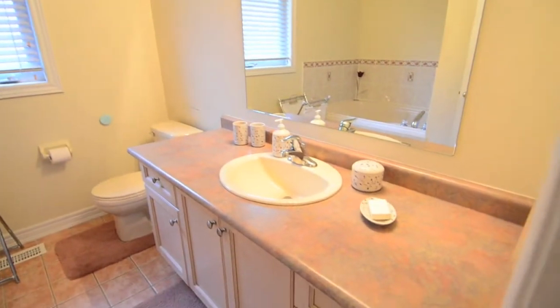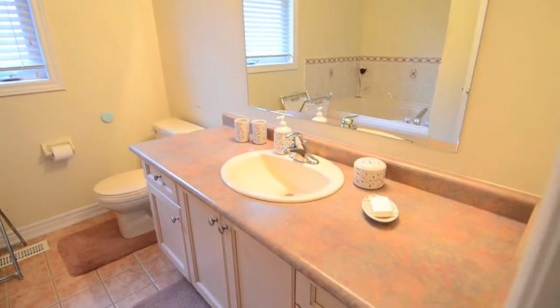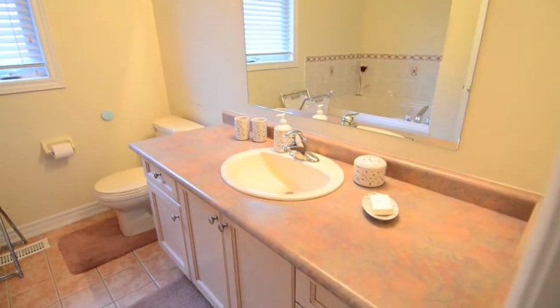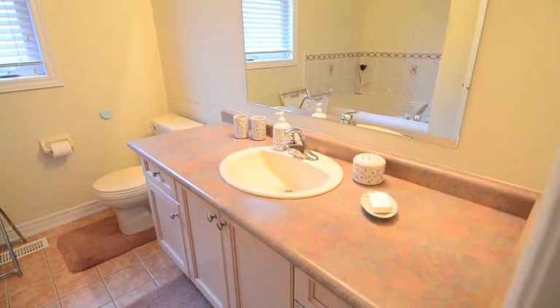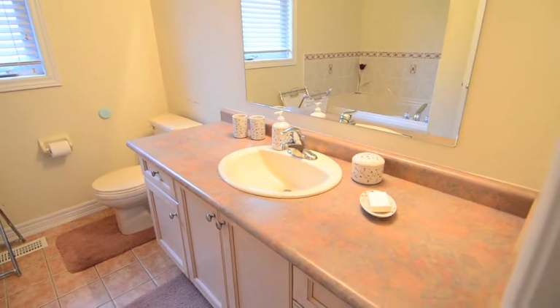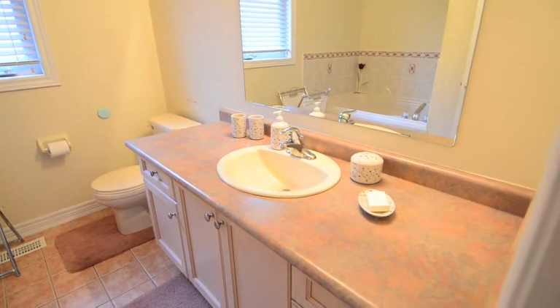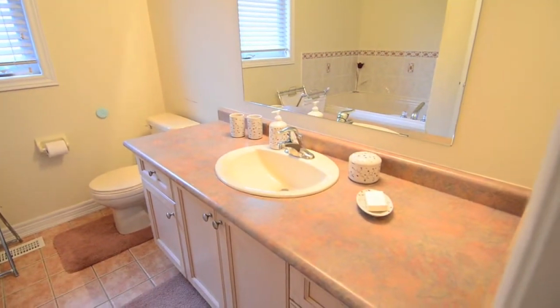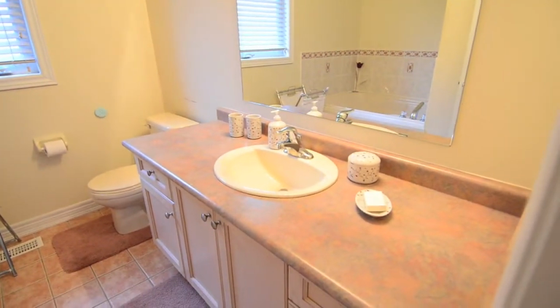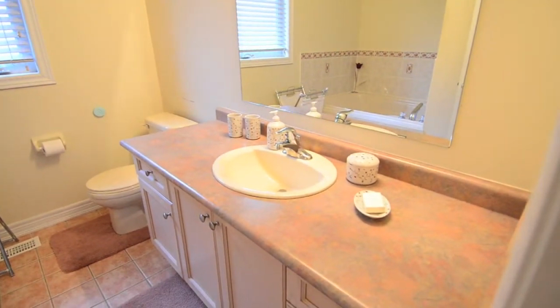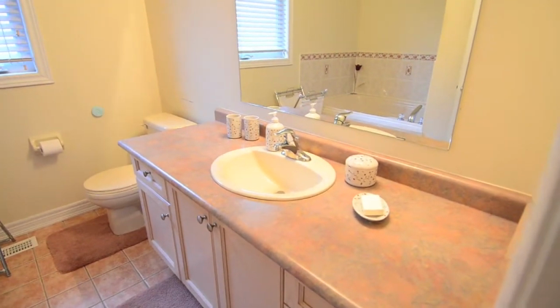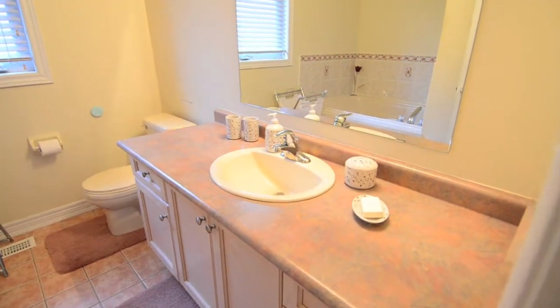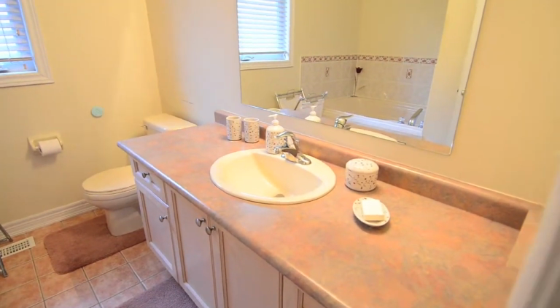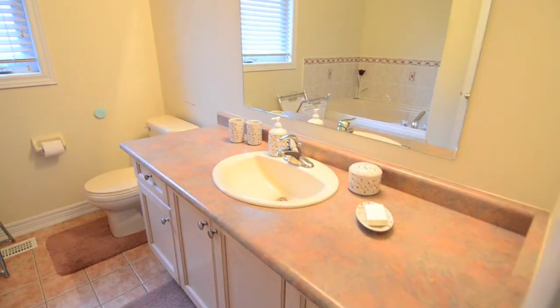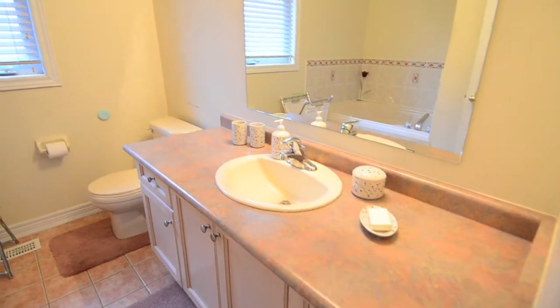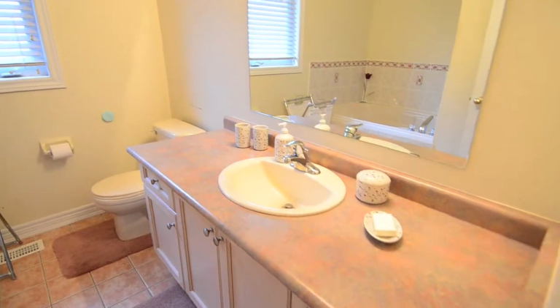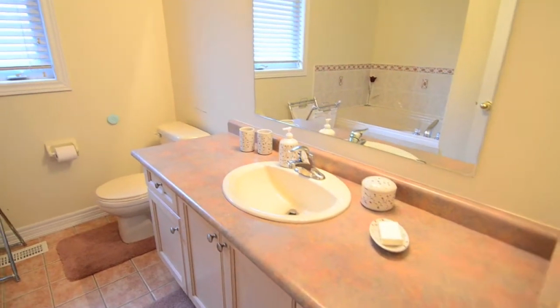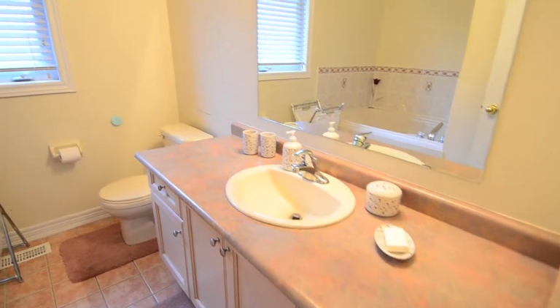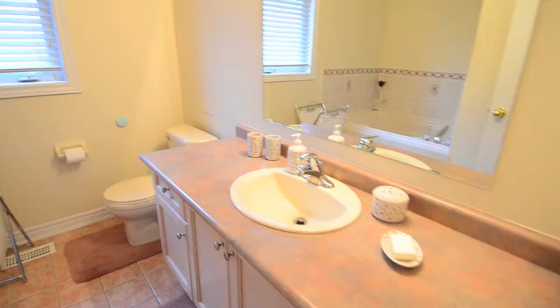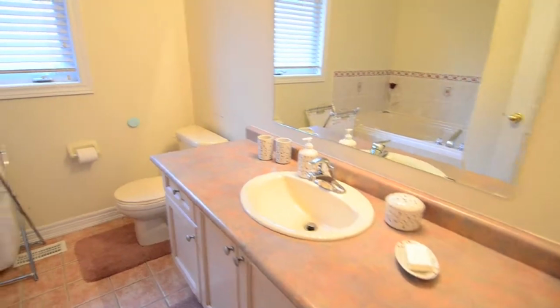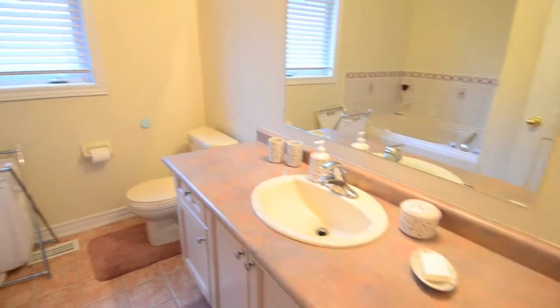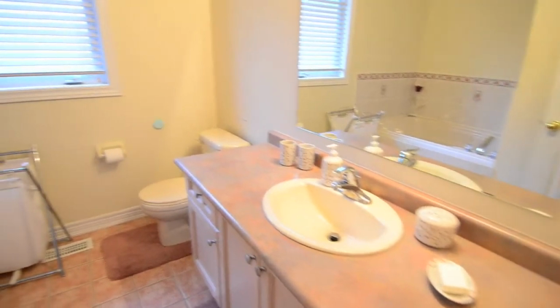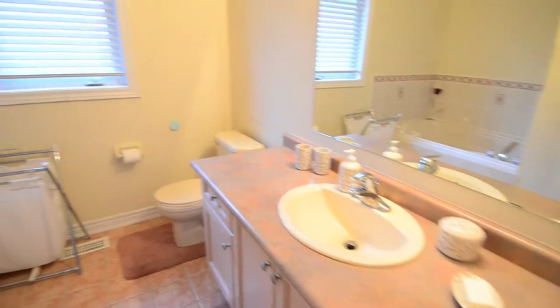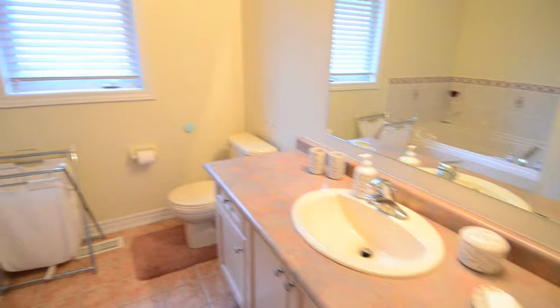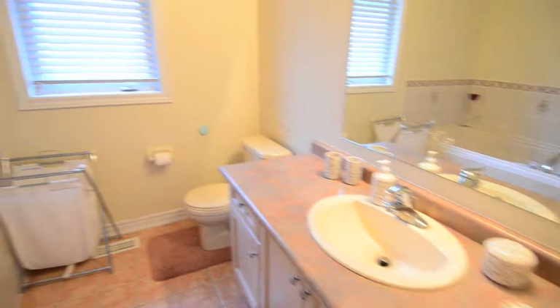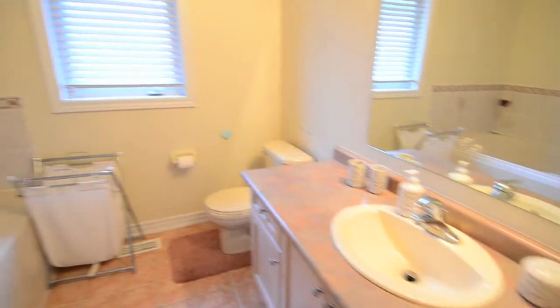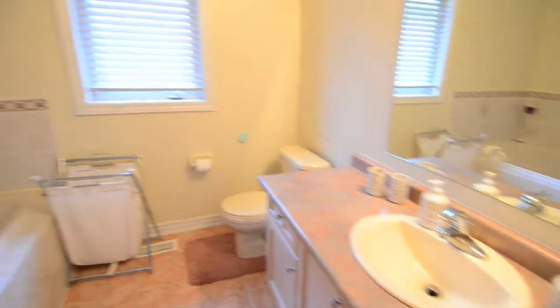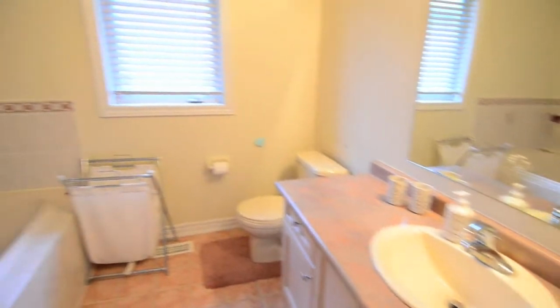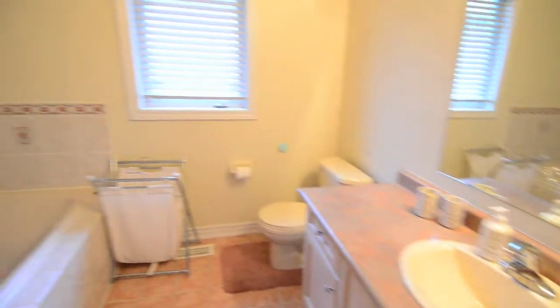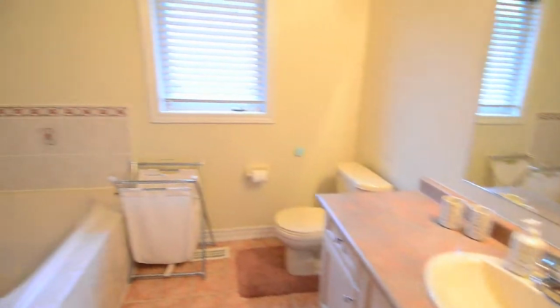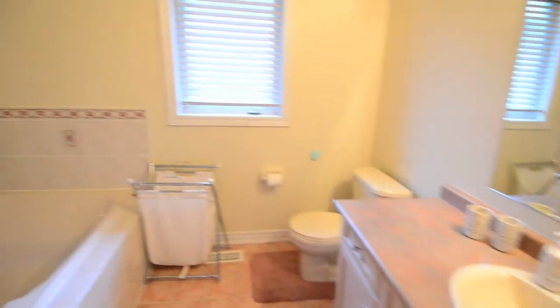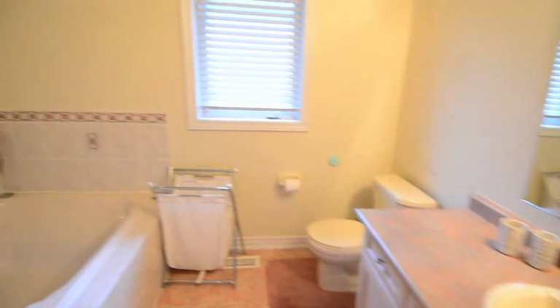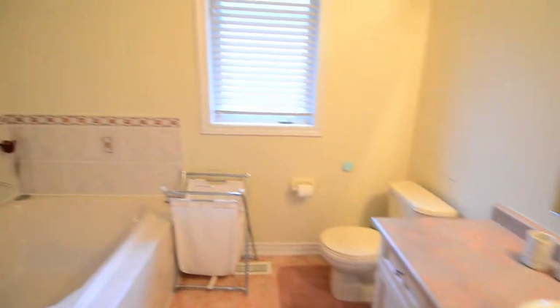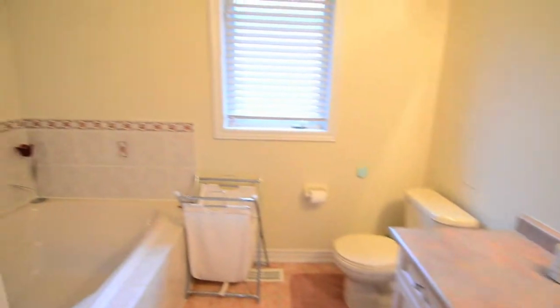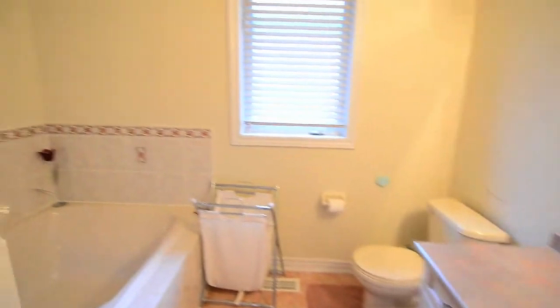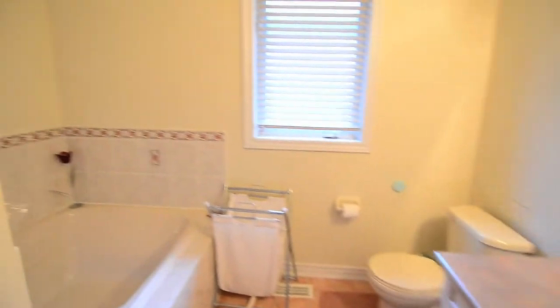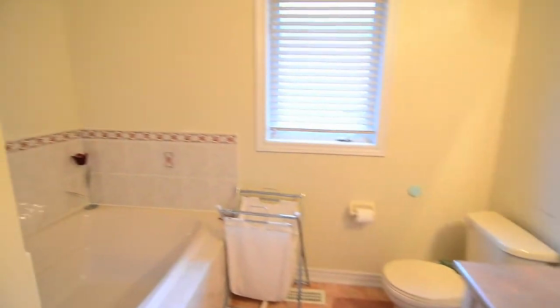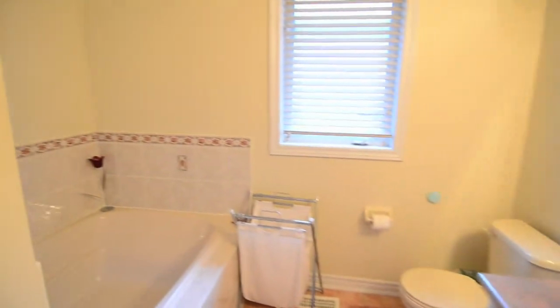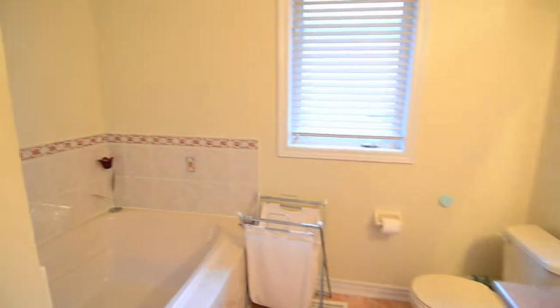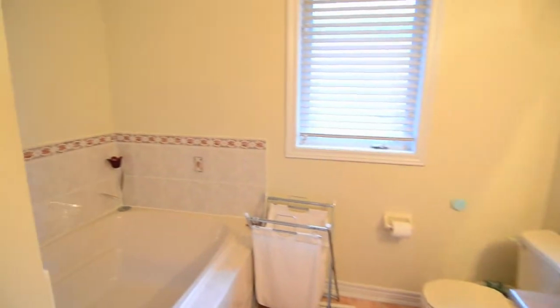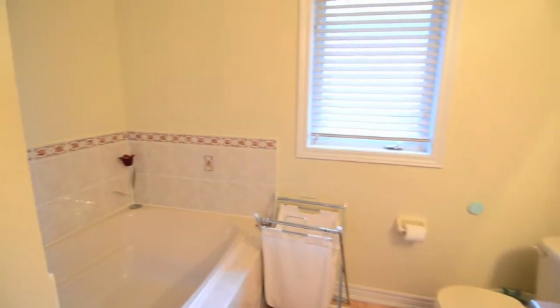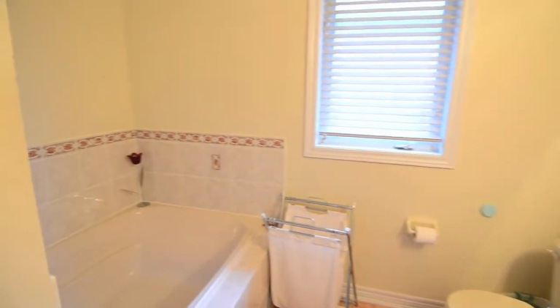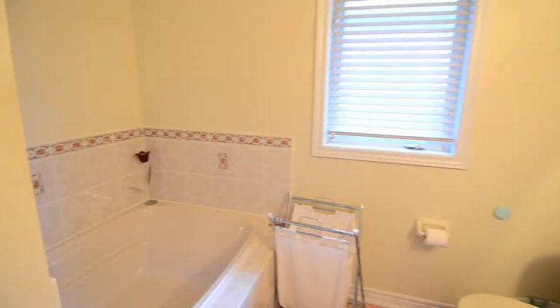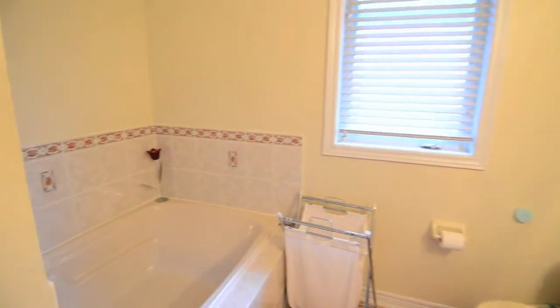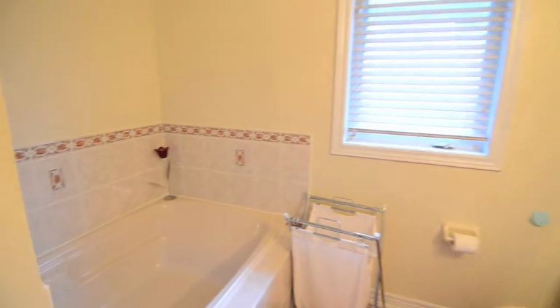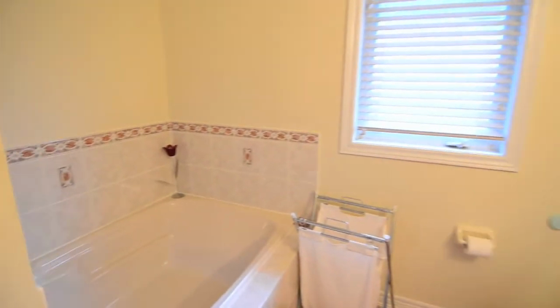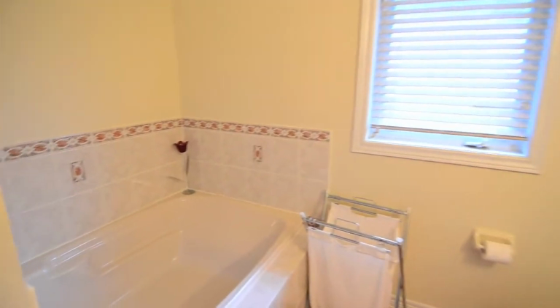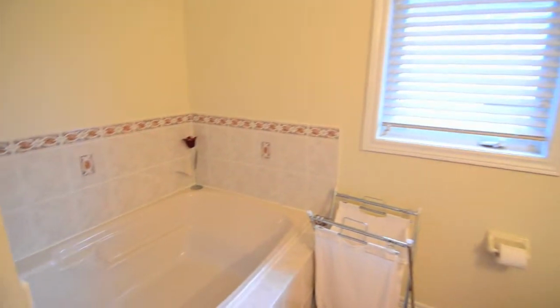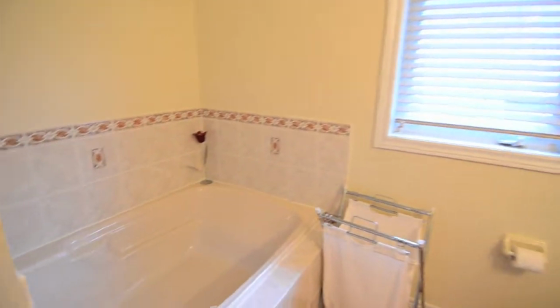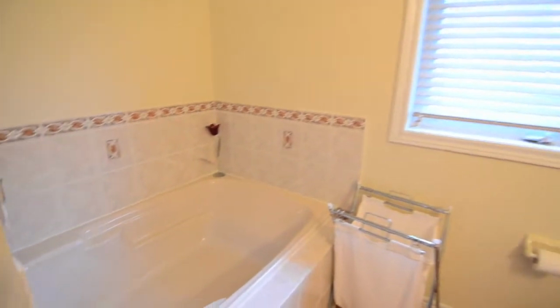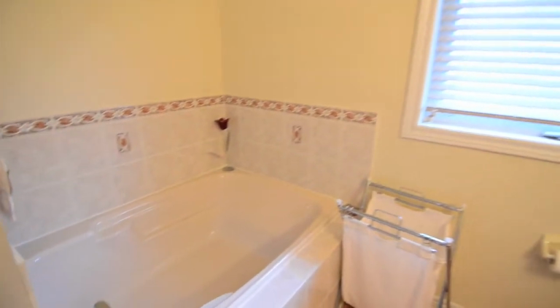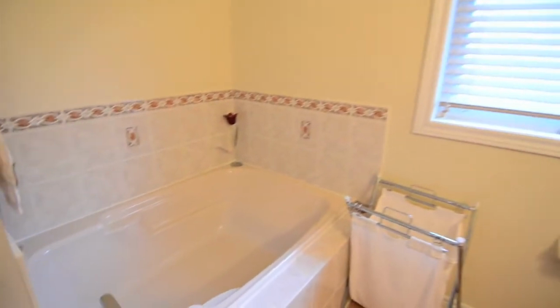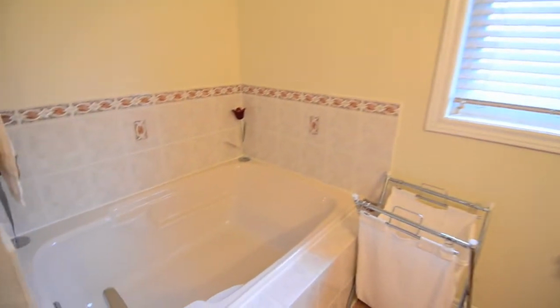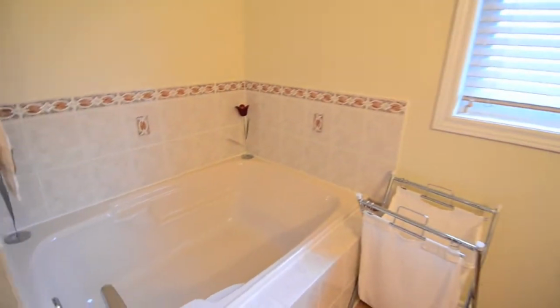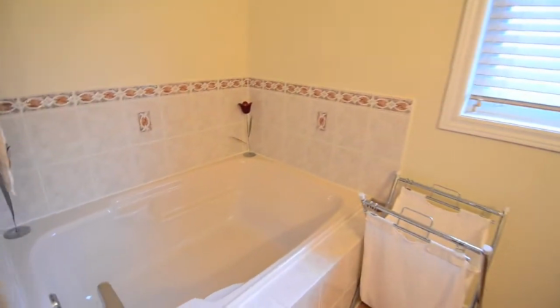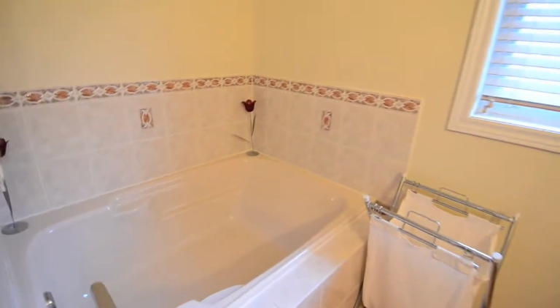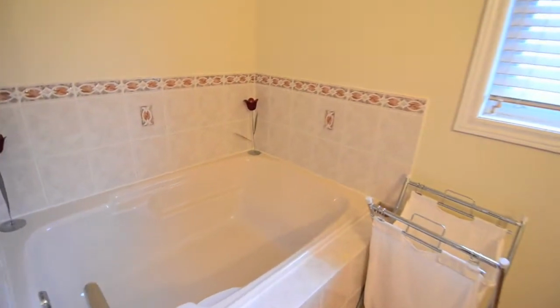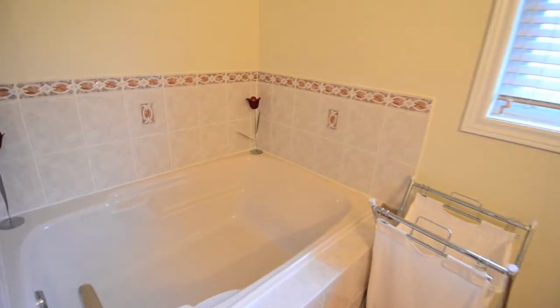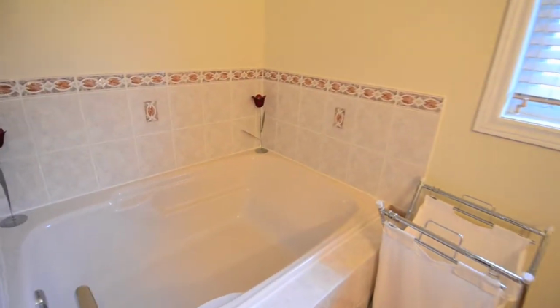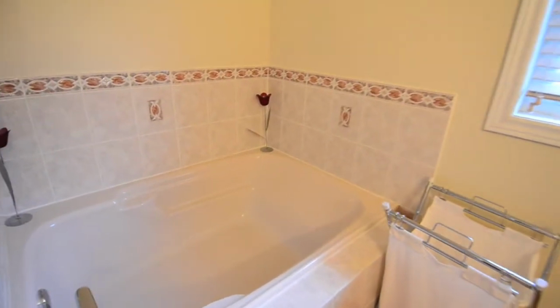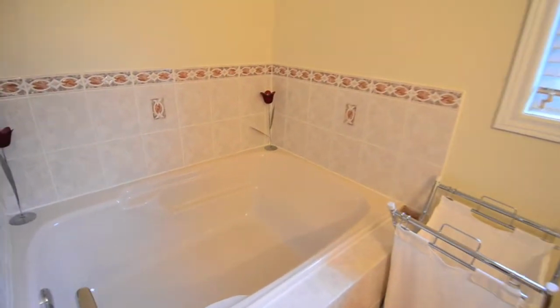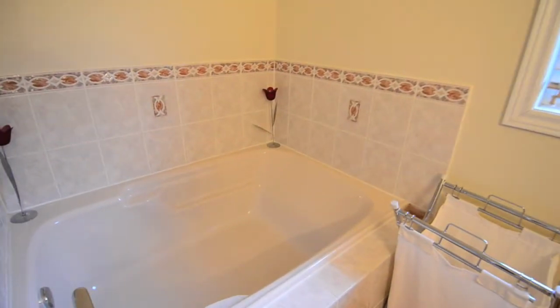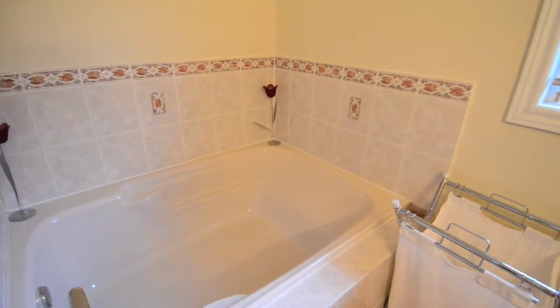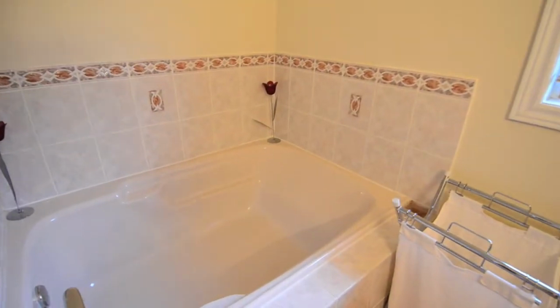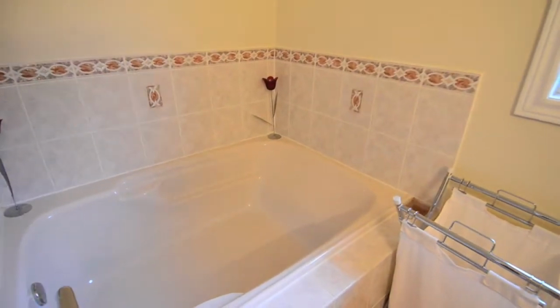Perfect for winding down at the end of the day, the three-piece master en suite features a beautiful ceramic-tiled Jacuzzi tub.